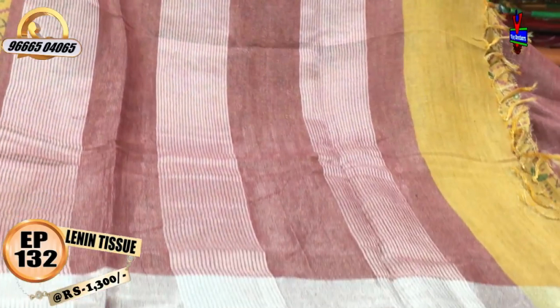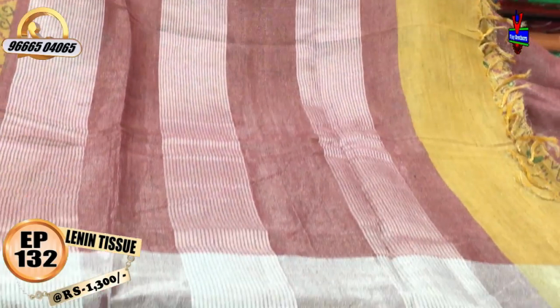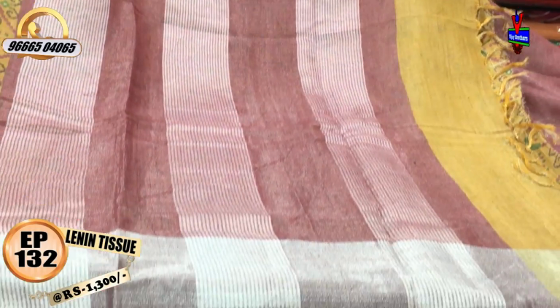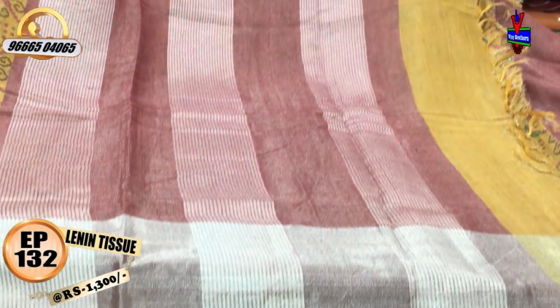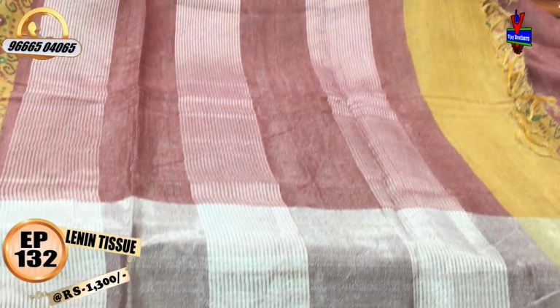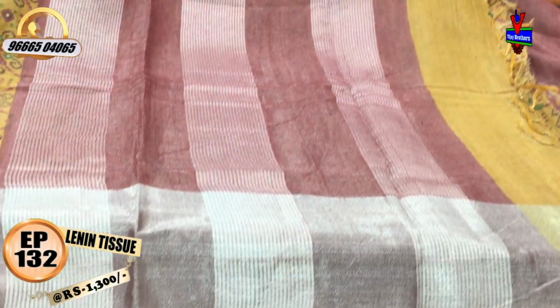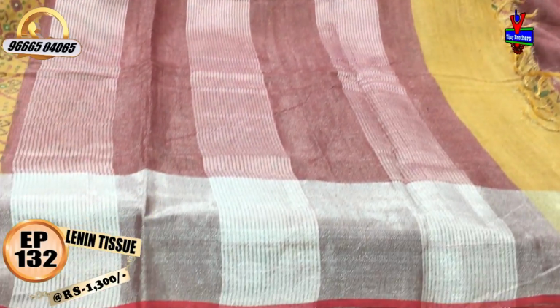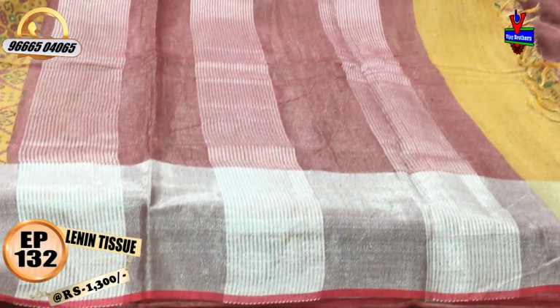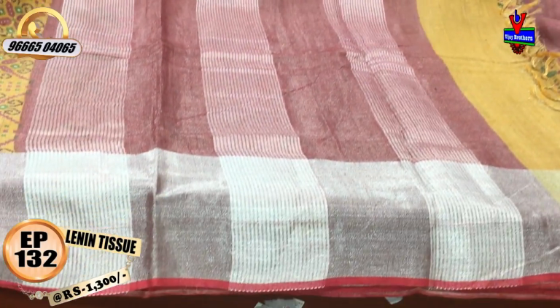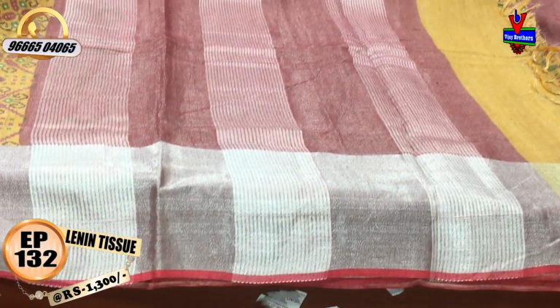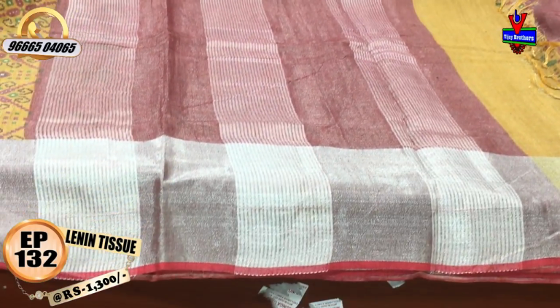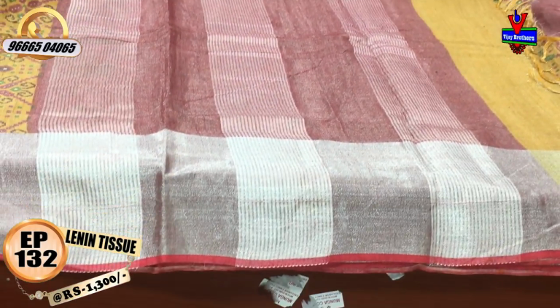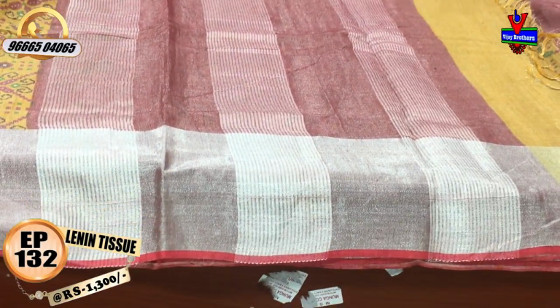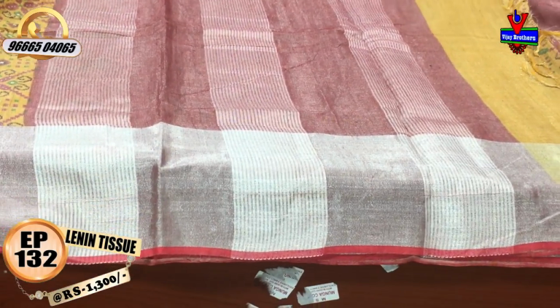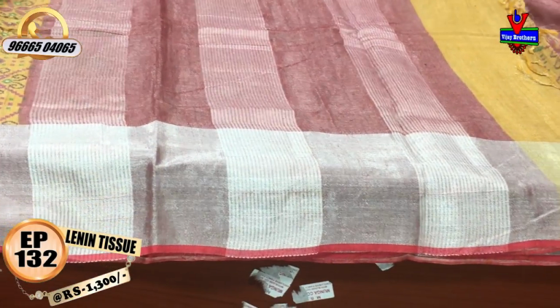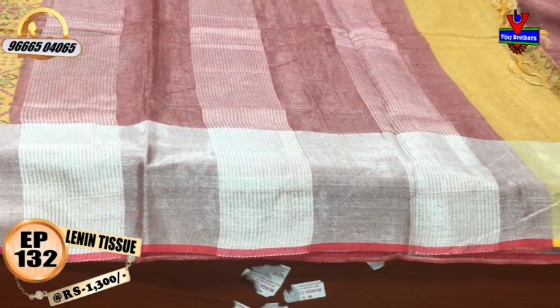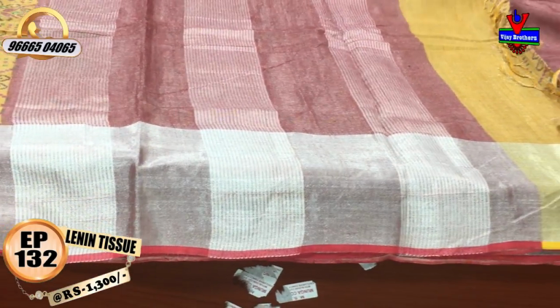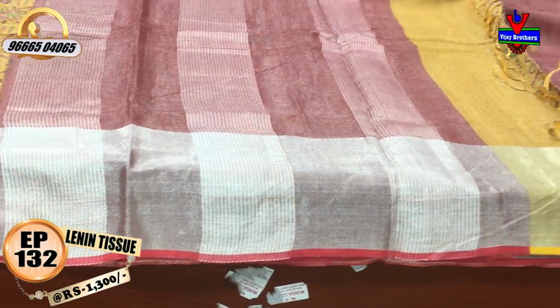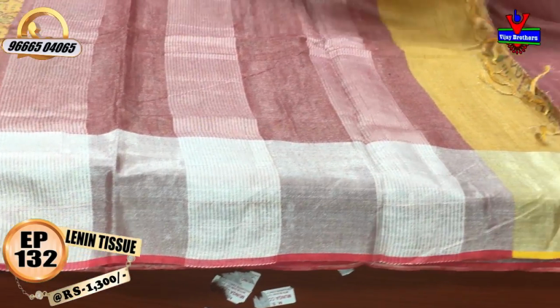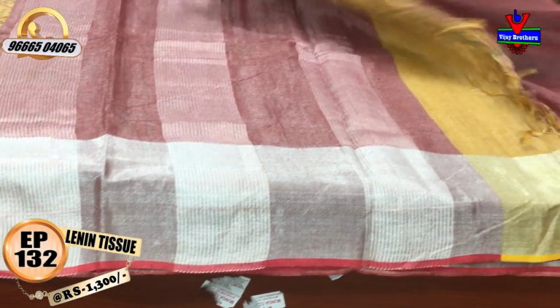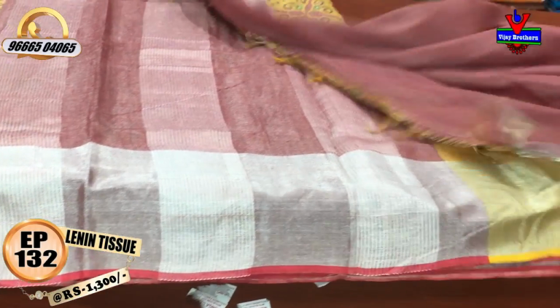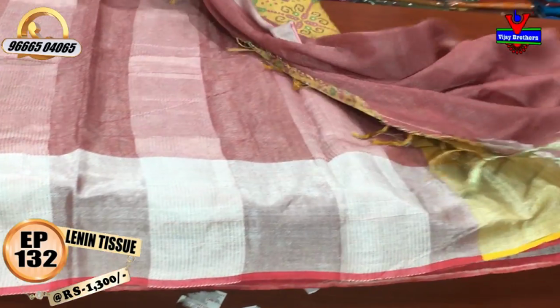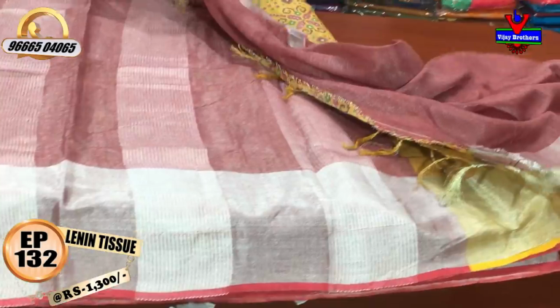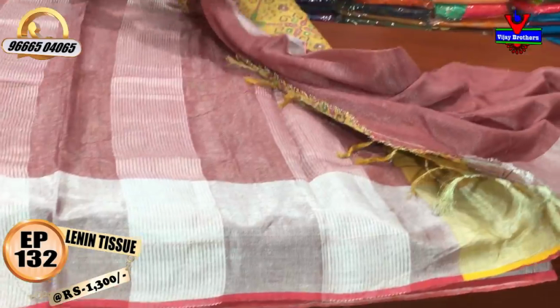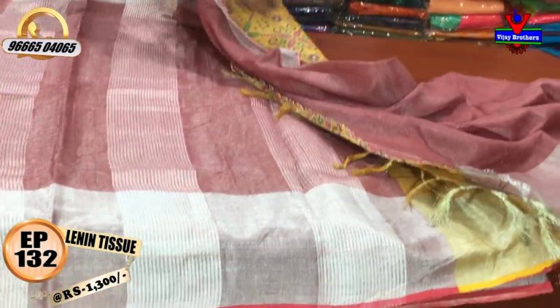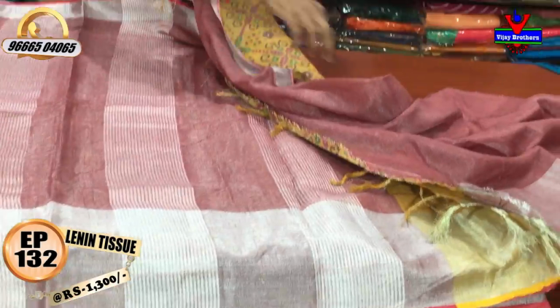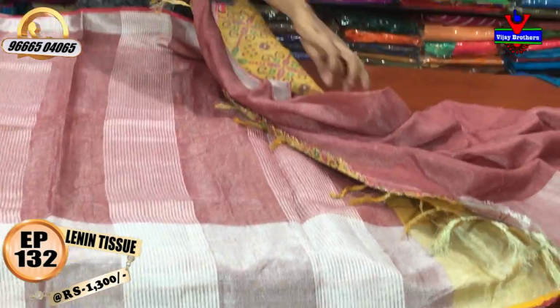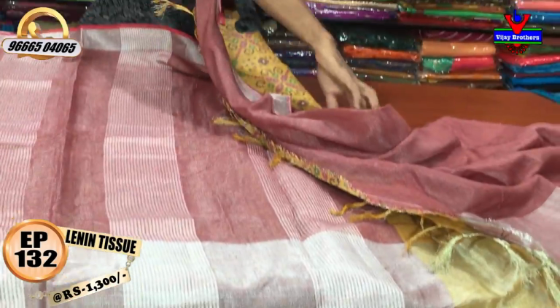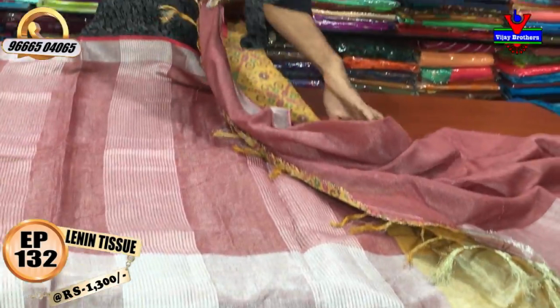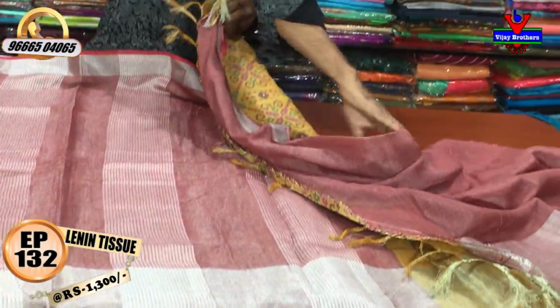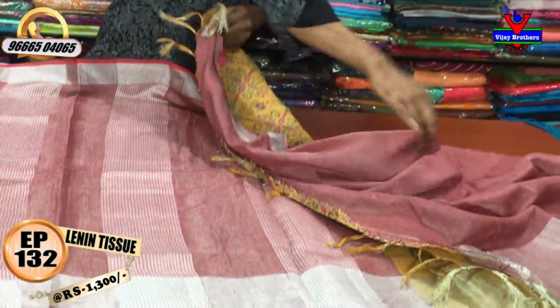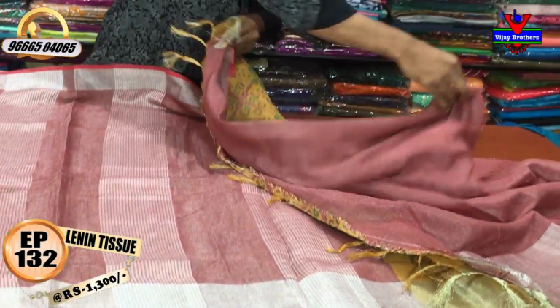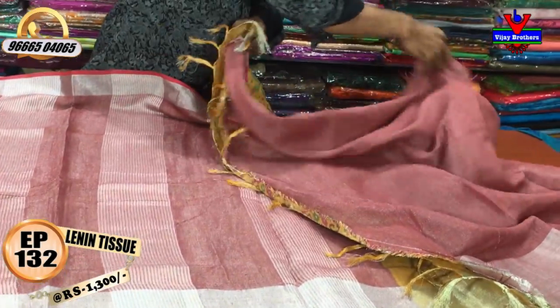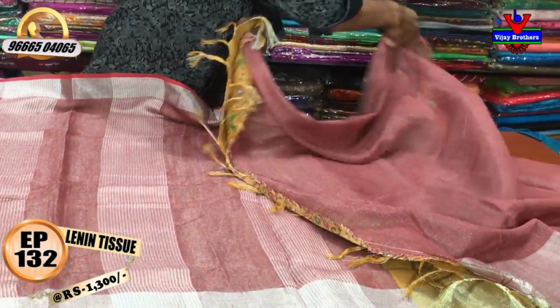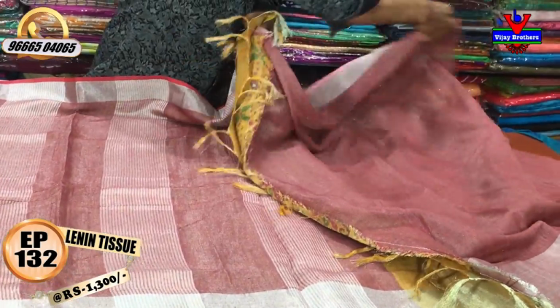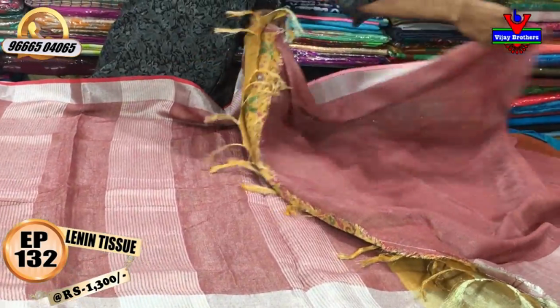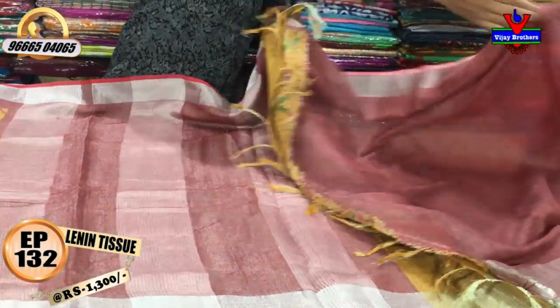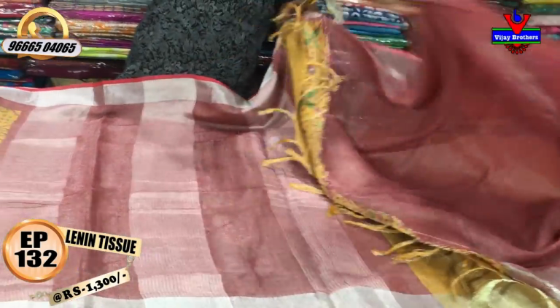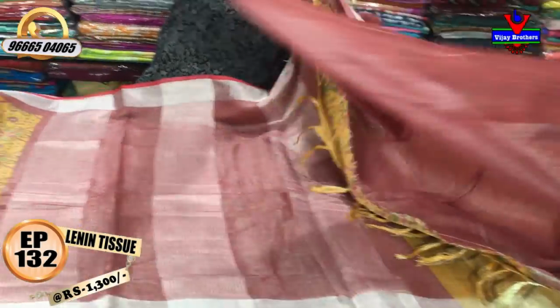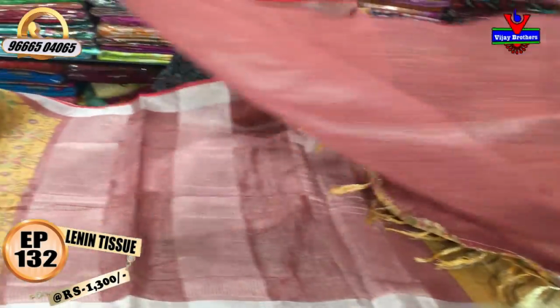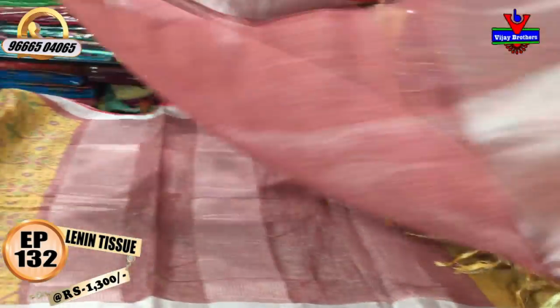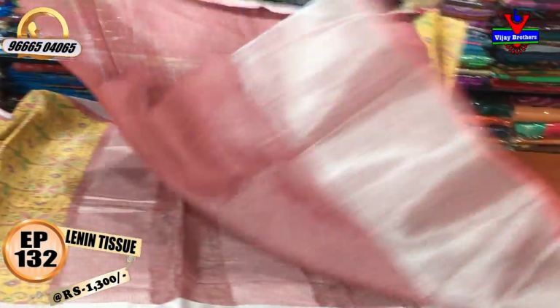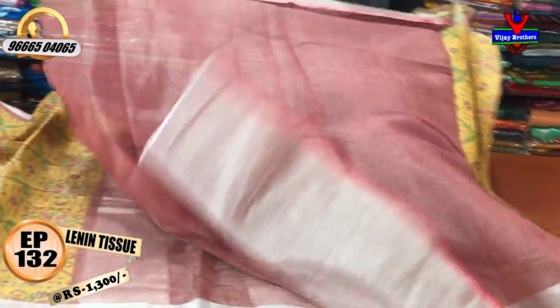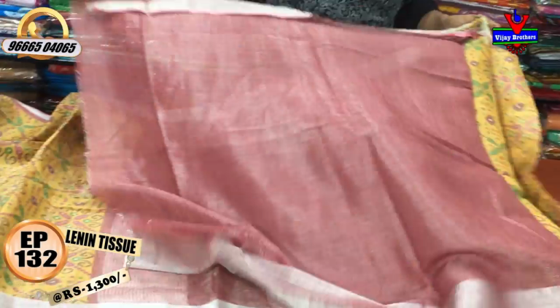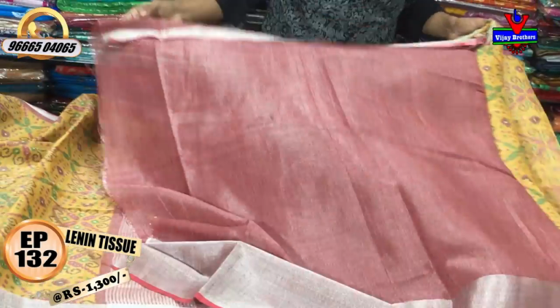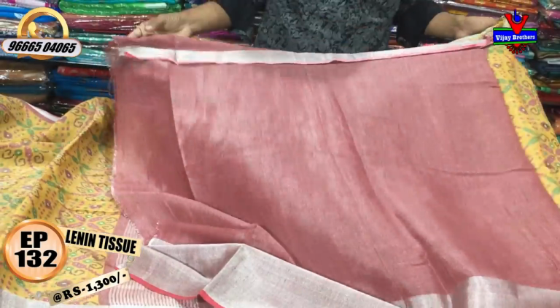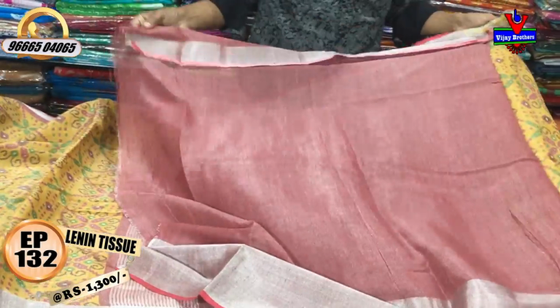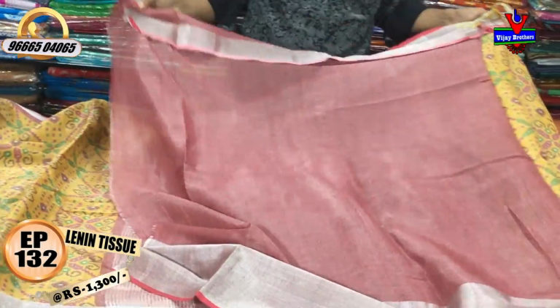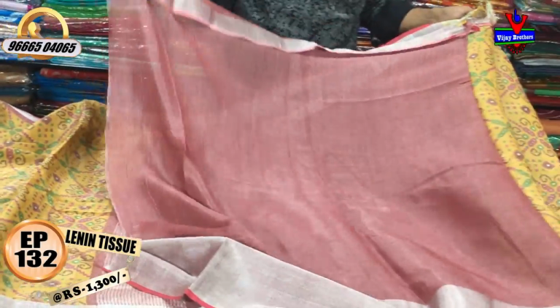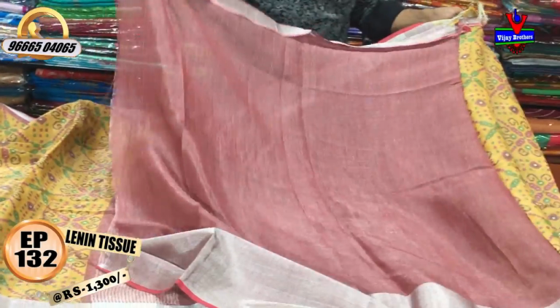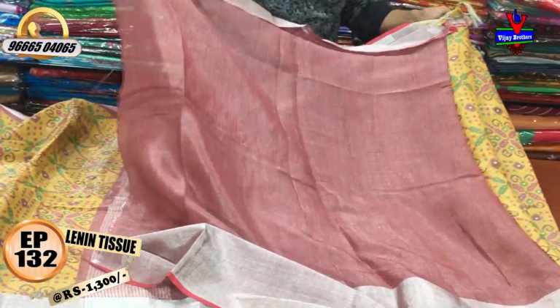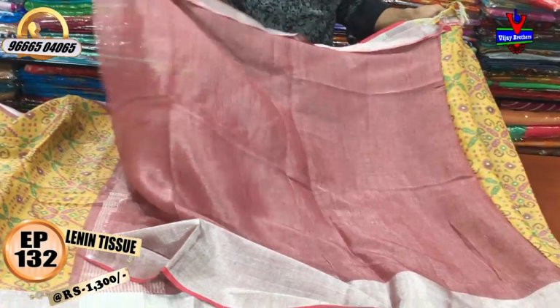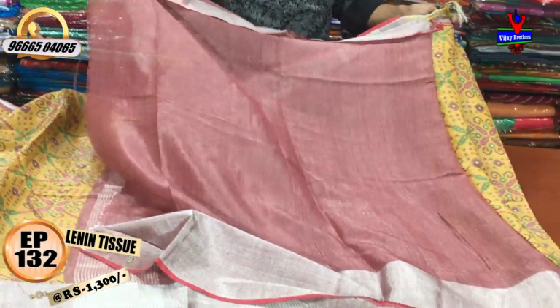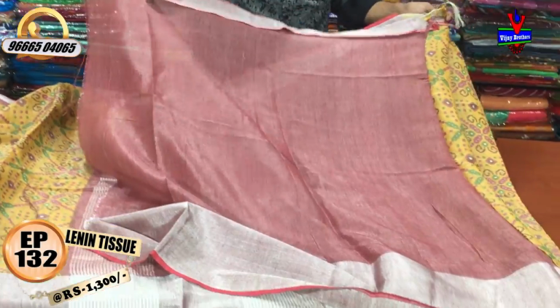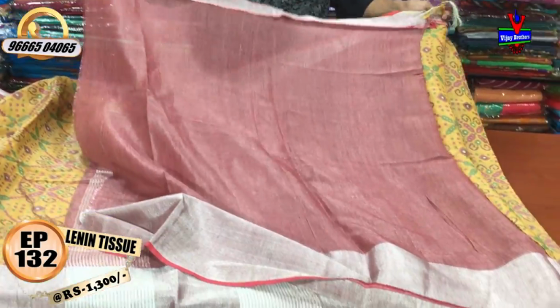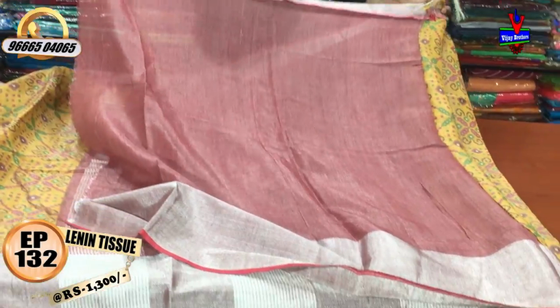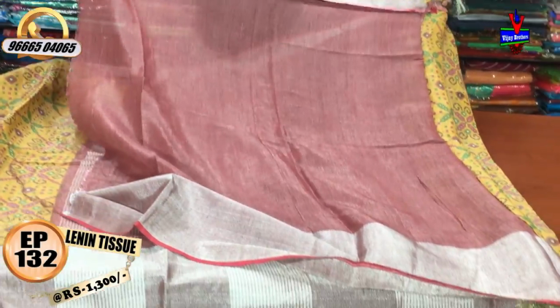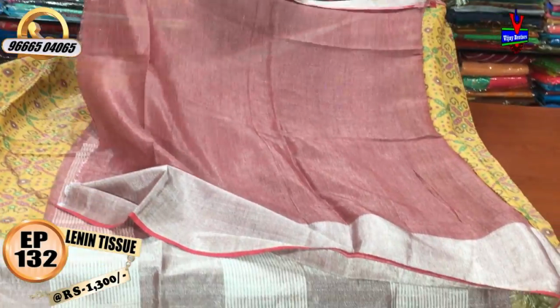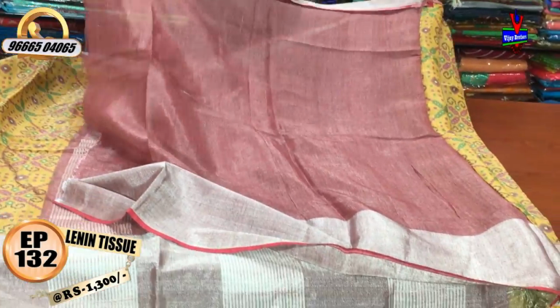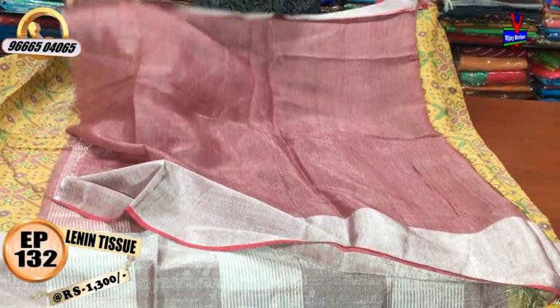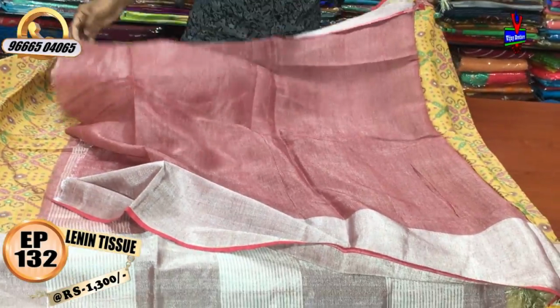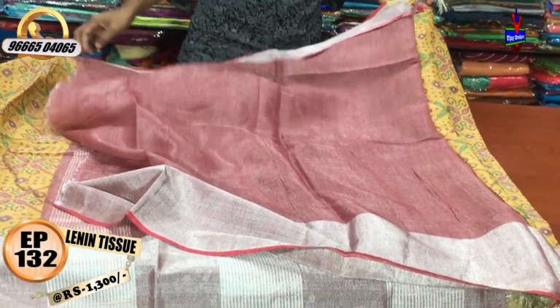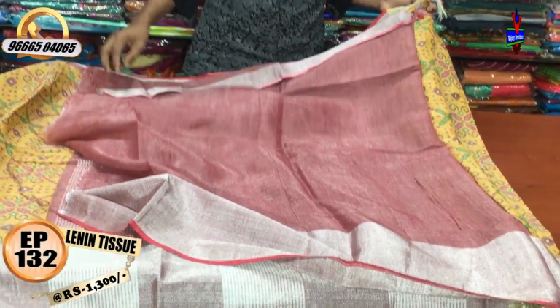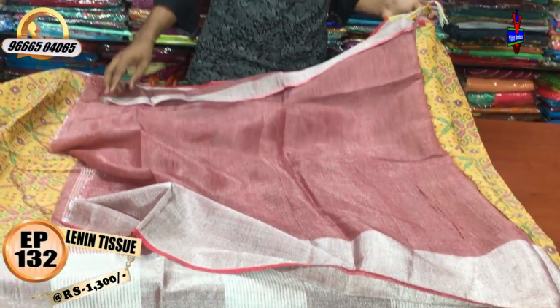This is the same design. We have a maroon color combination with a silver color line. We also have a contrast maroon color combination with a blouse.